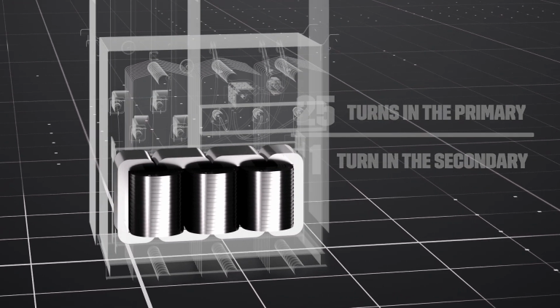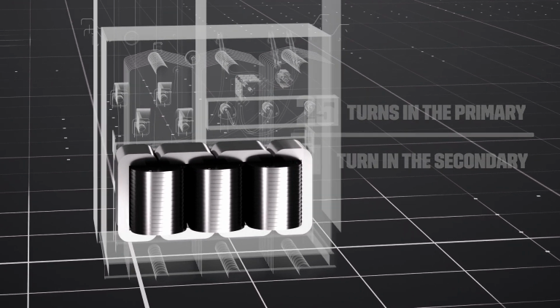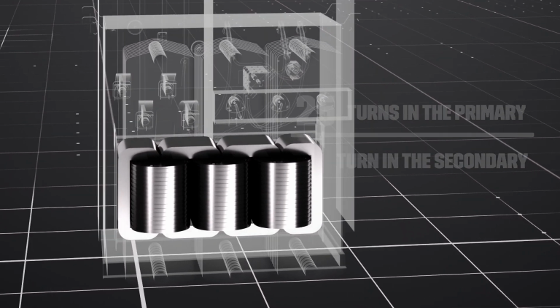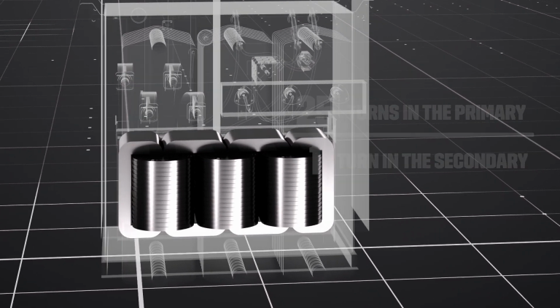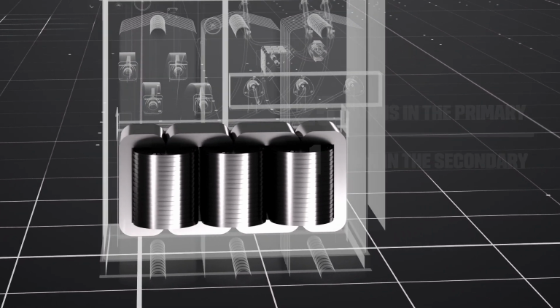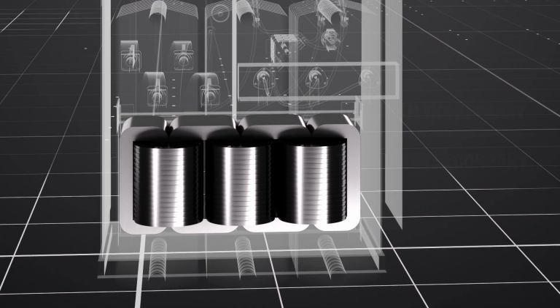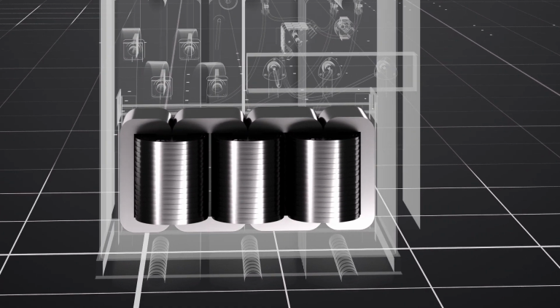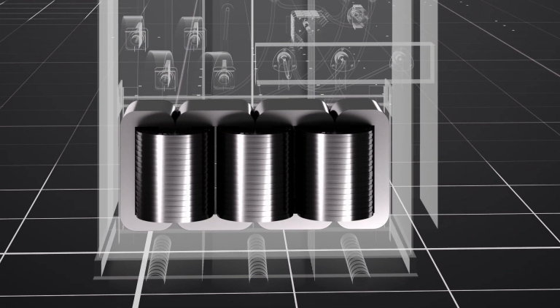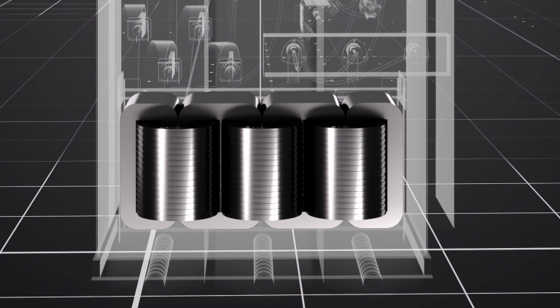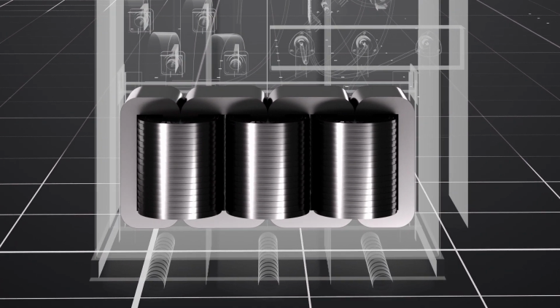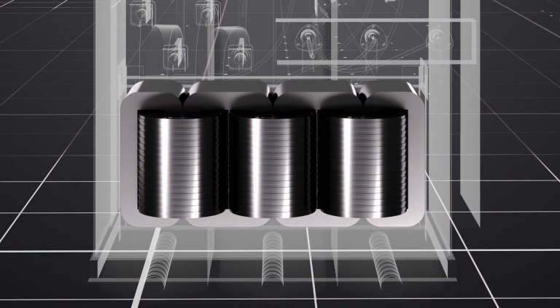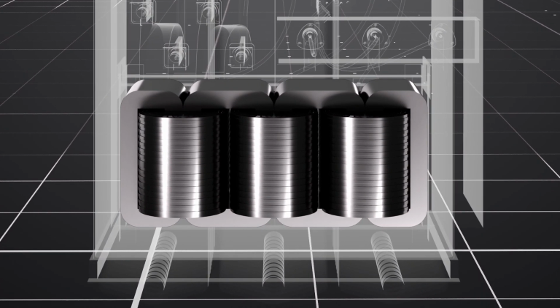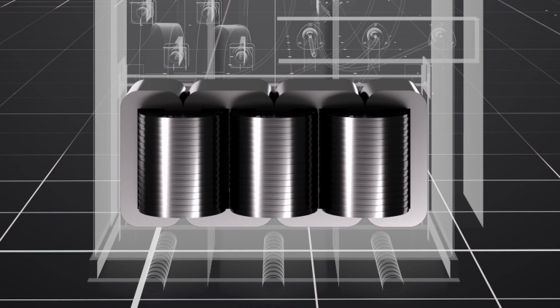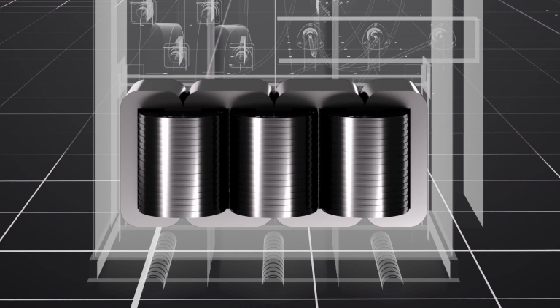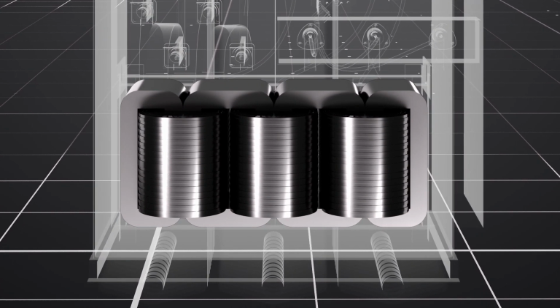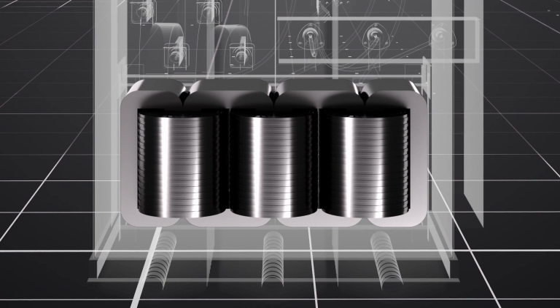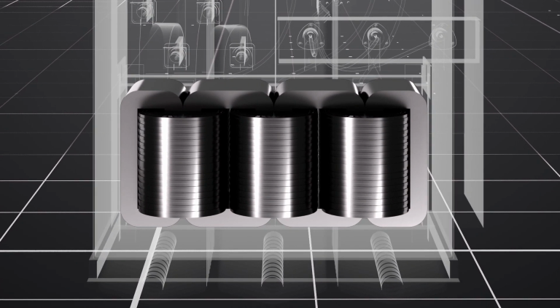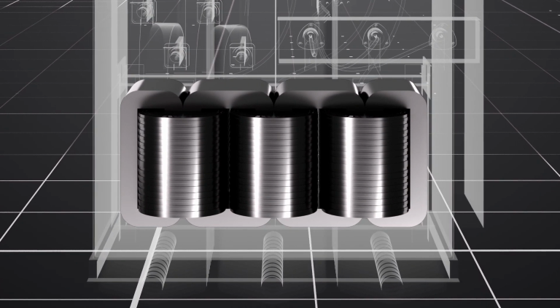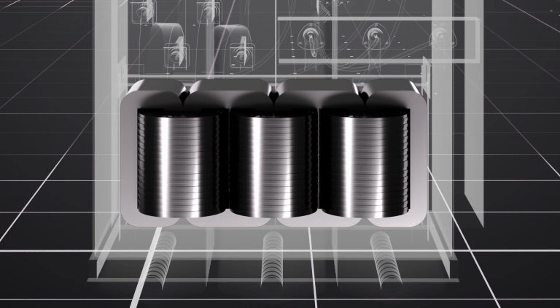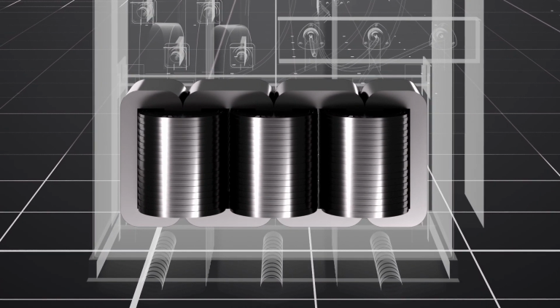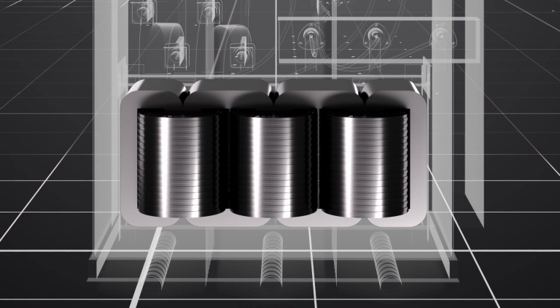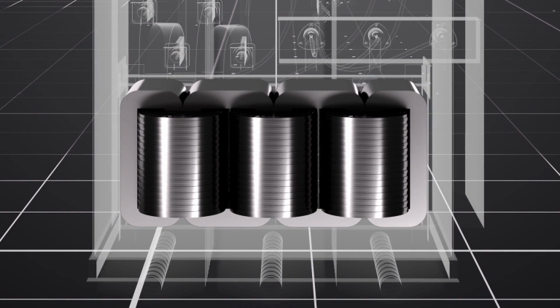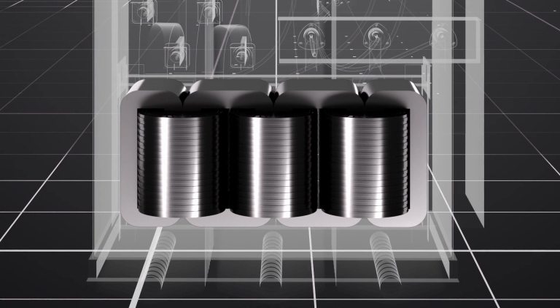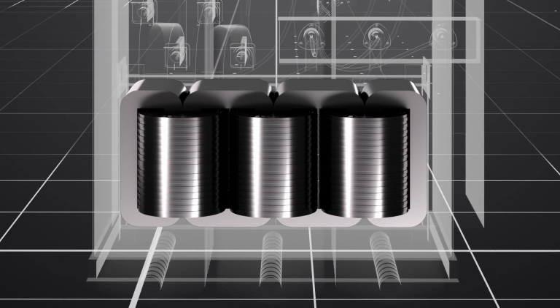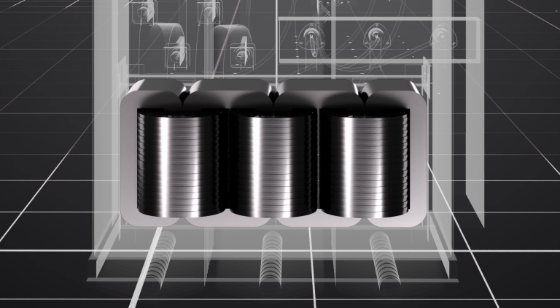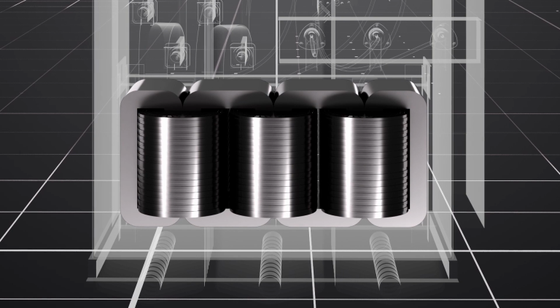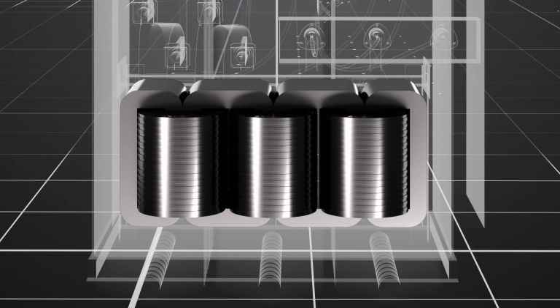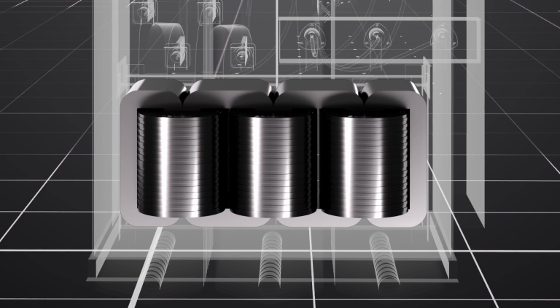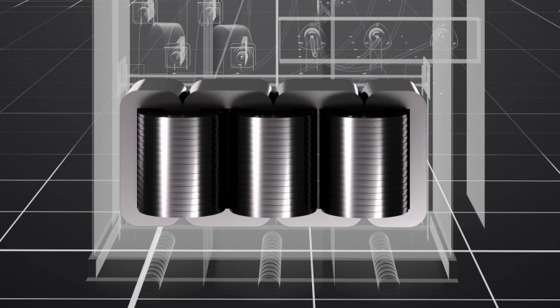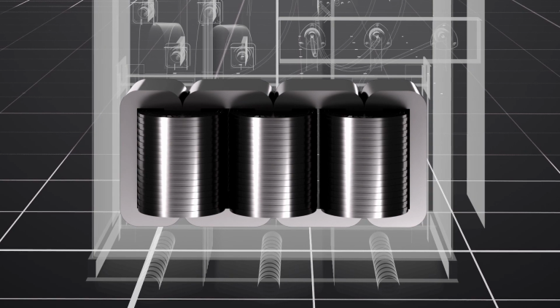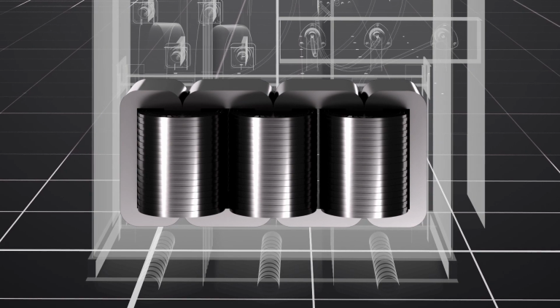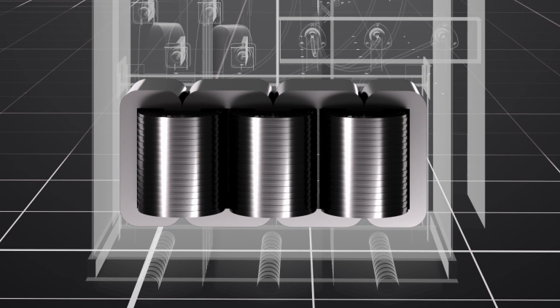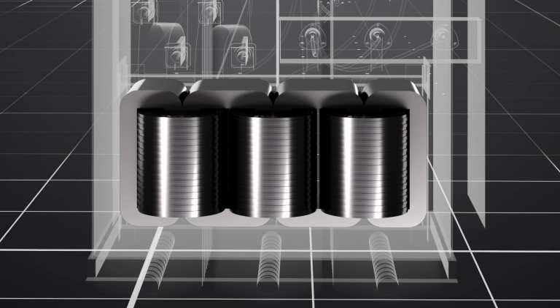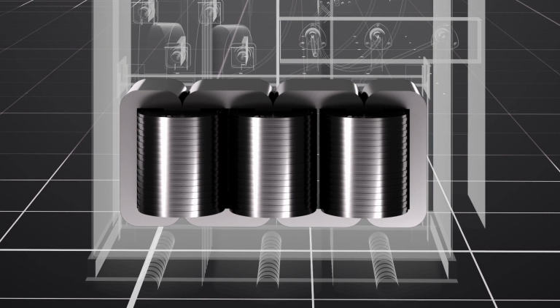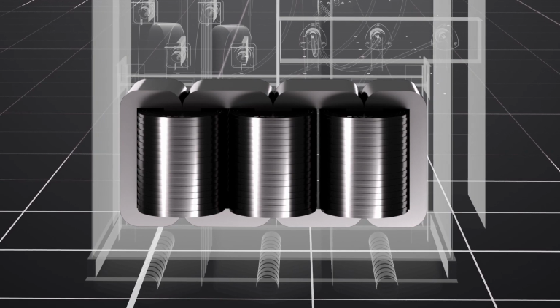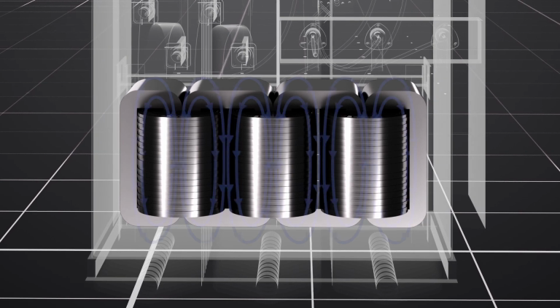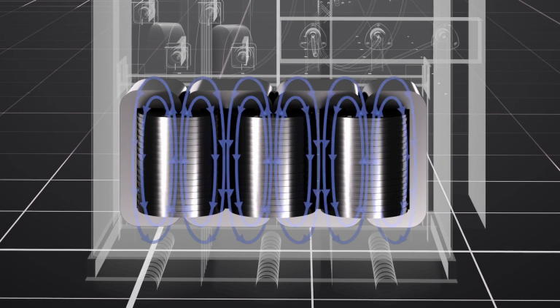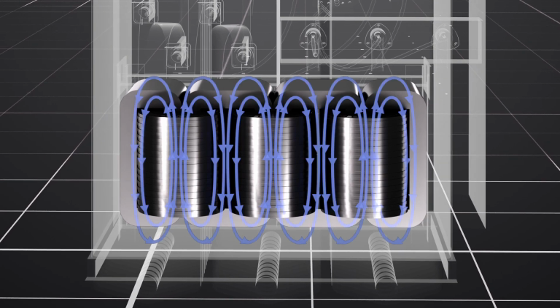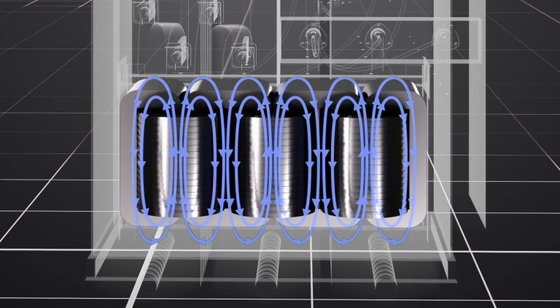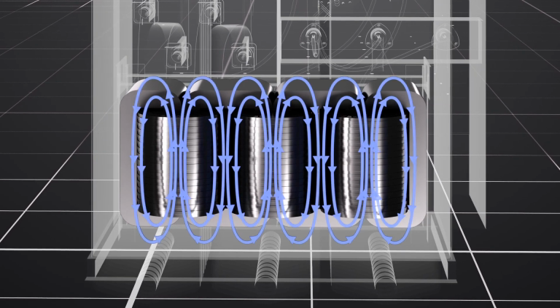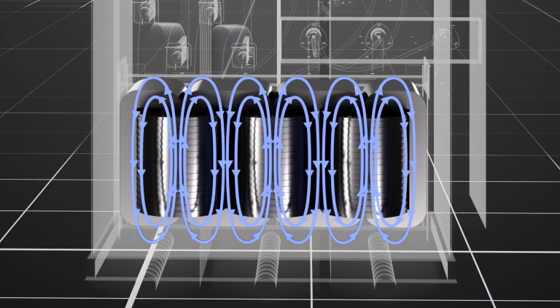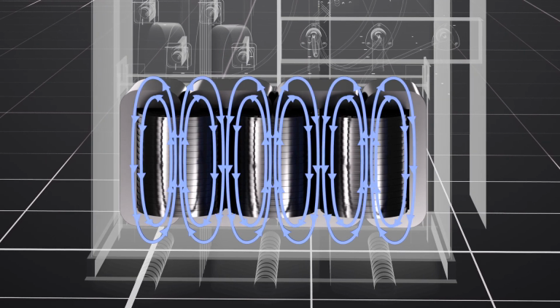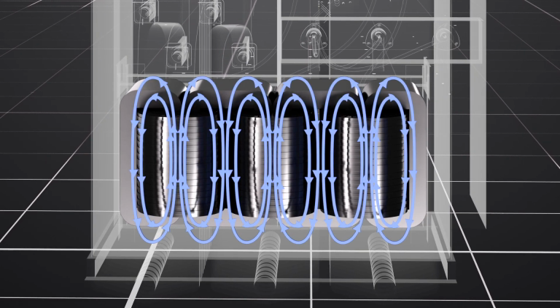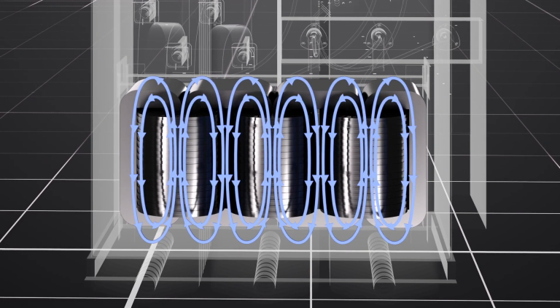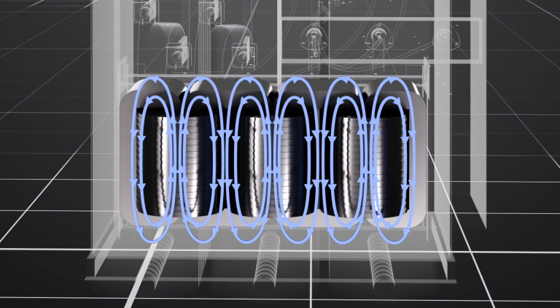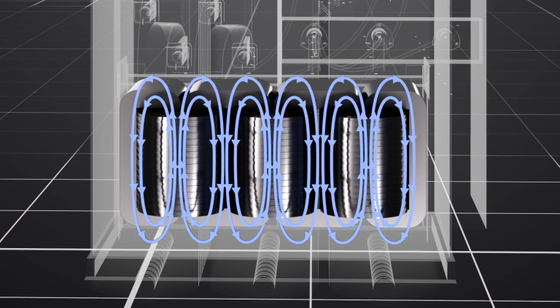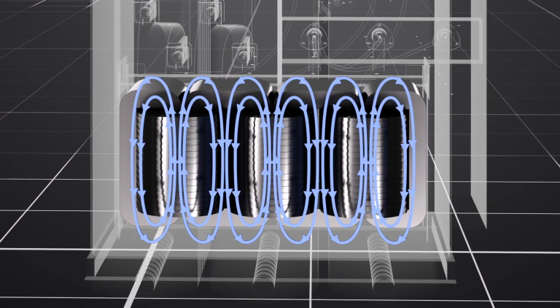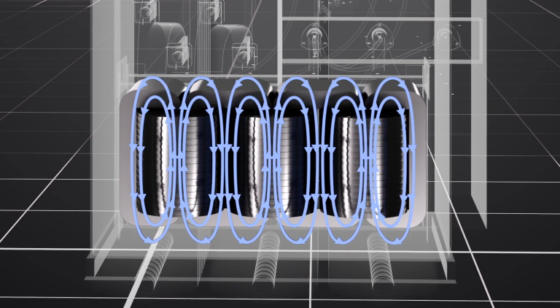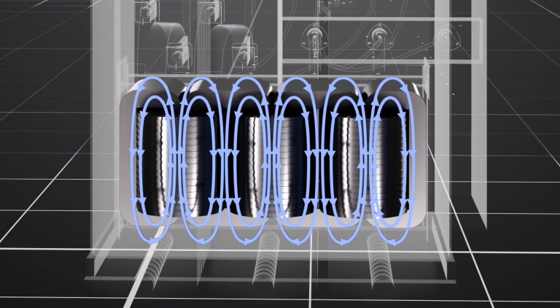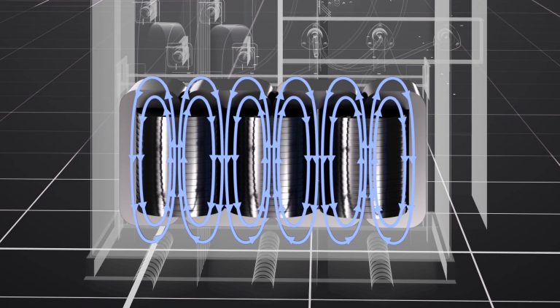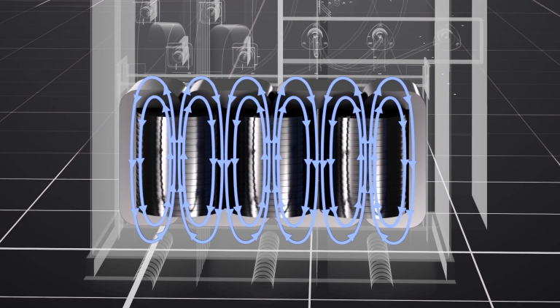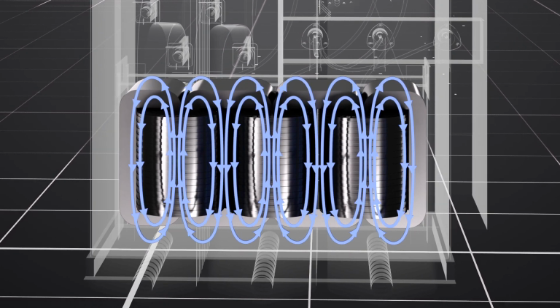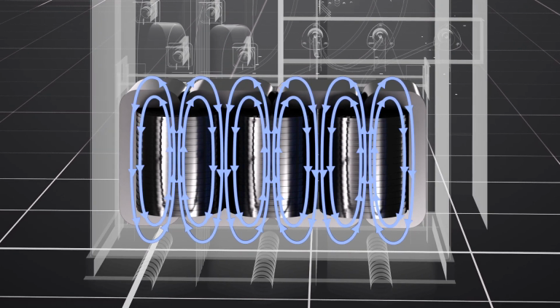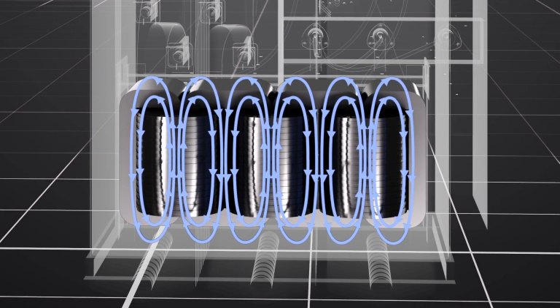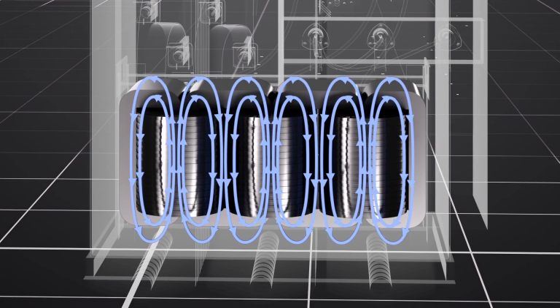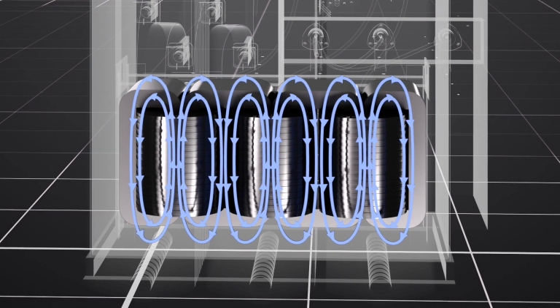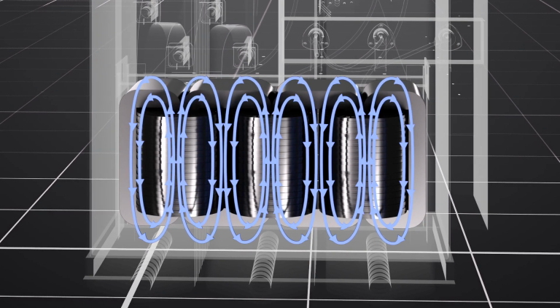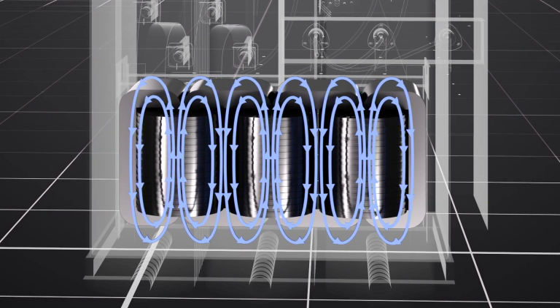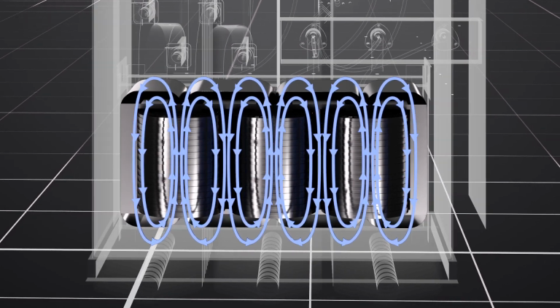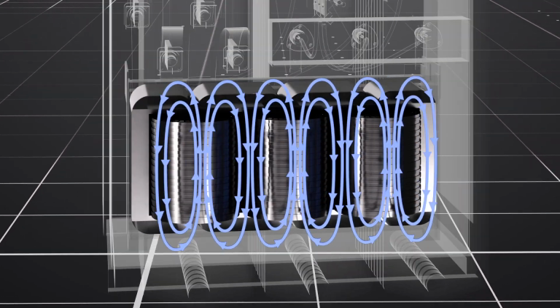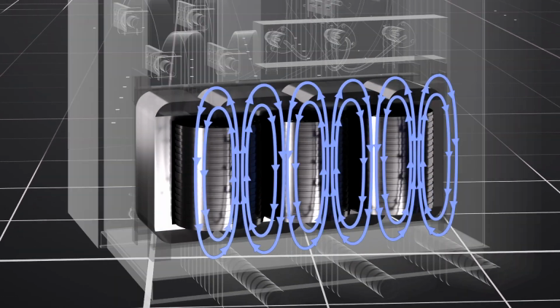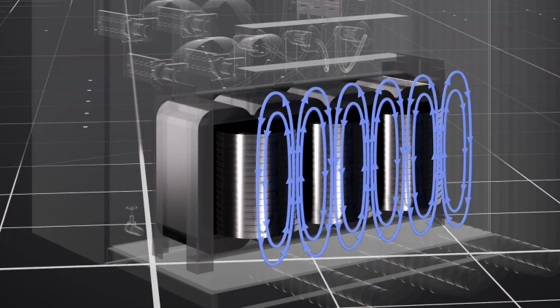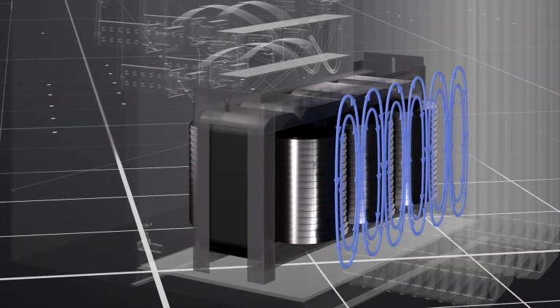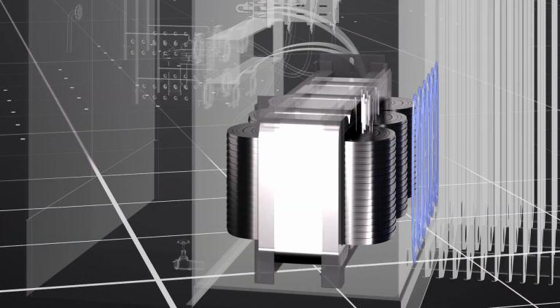The coils are looped around a special steel core, which picks up the magnetic field from the primary coils and strengthens it for better induction.